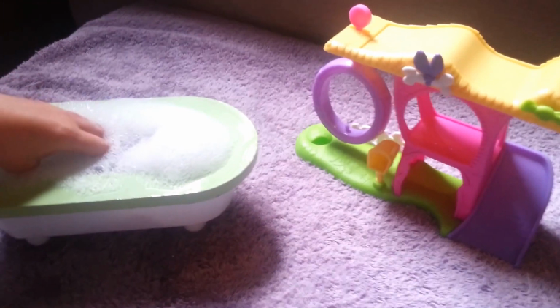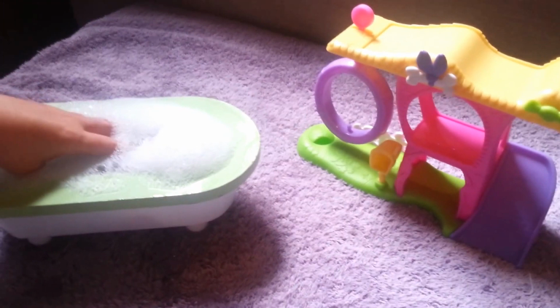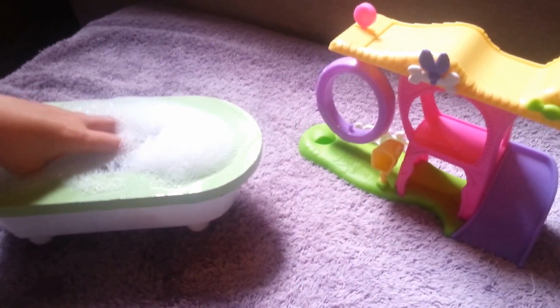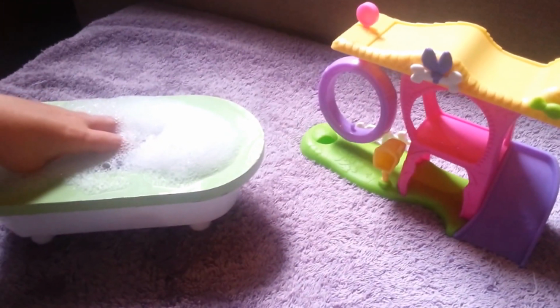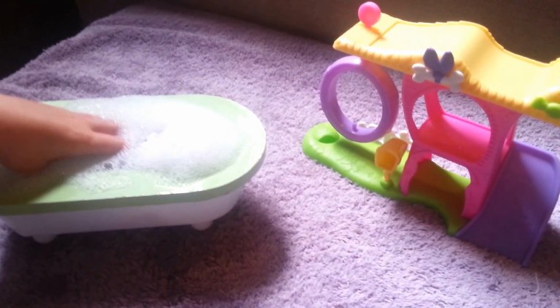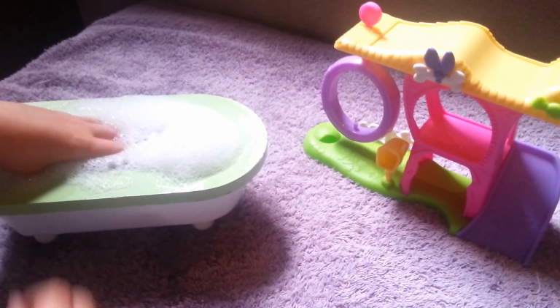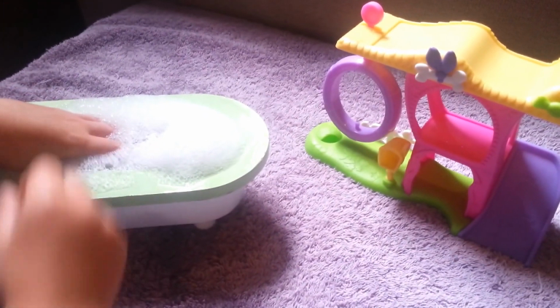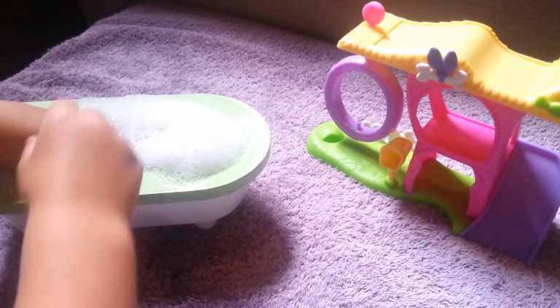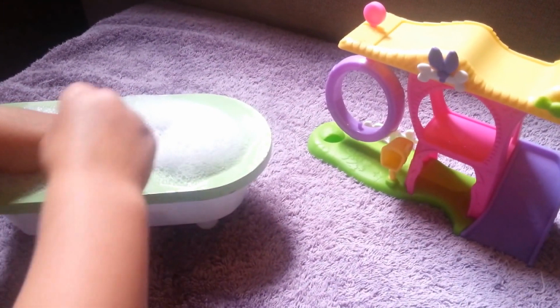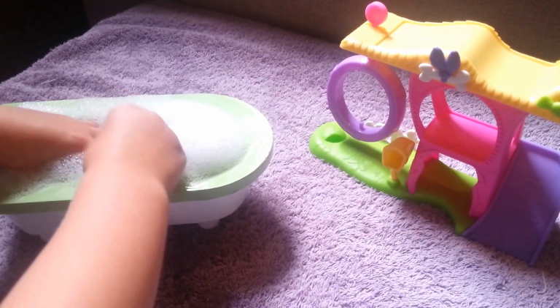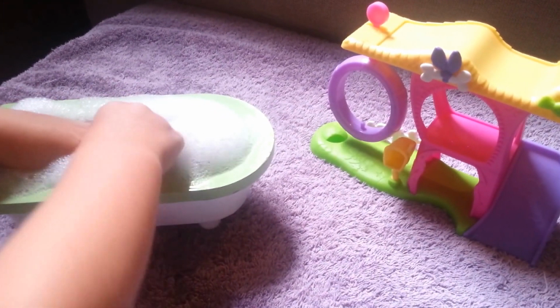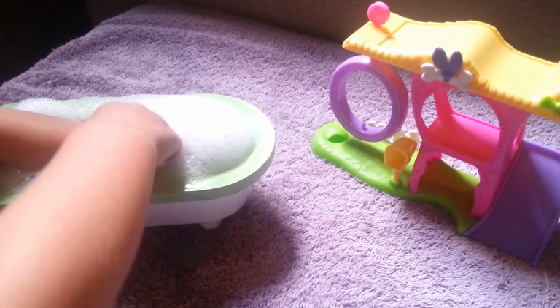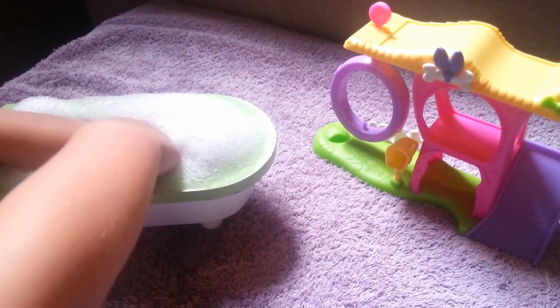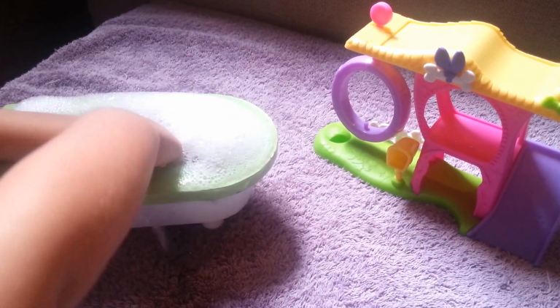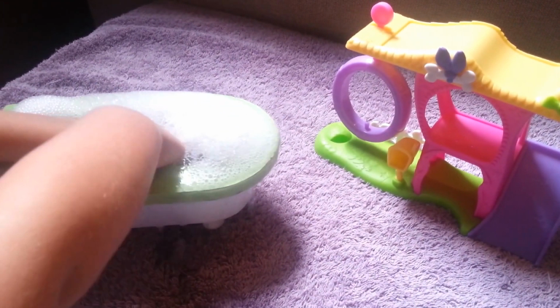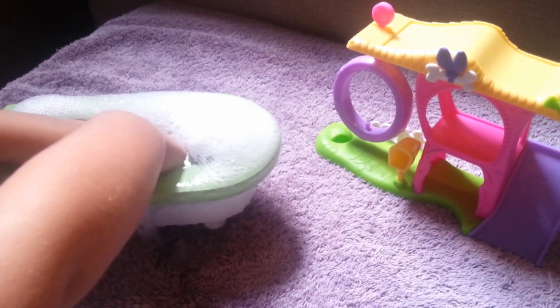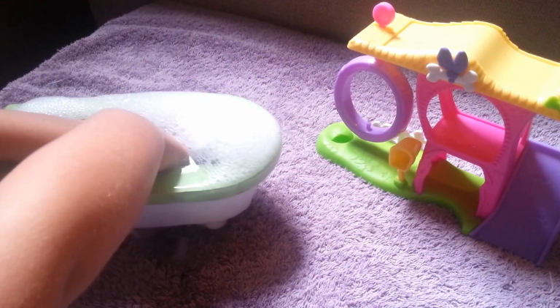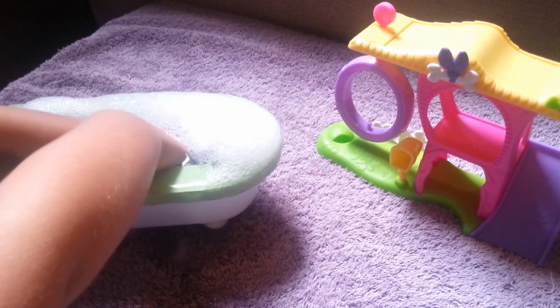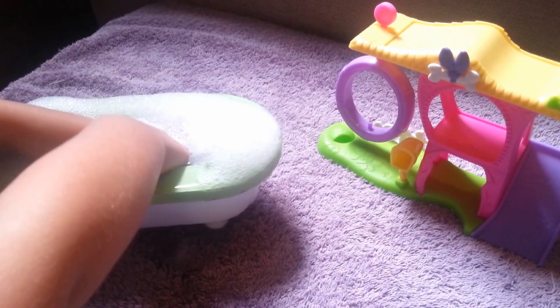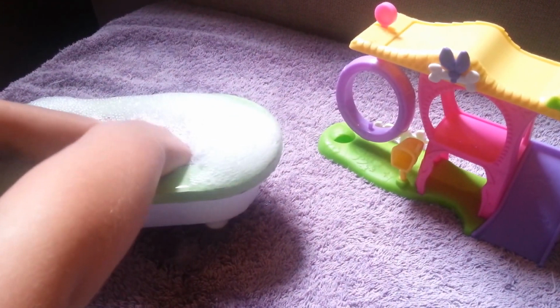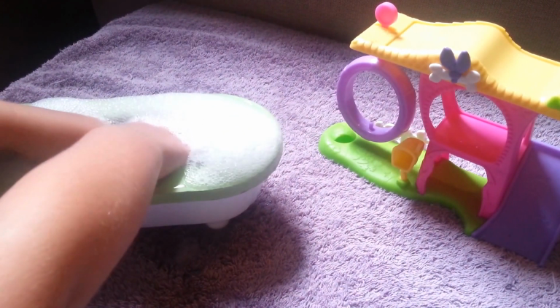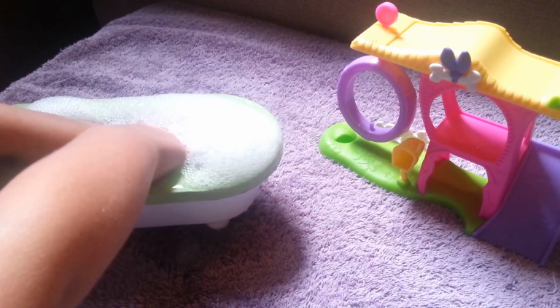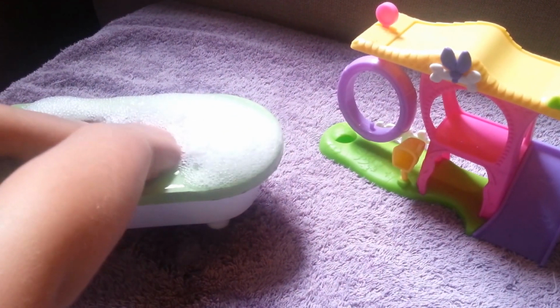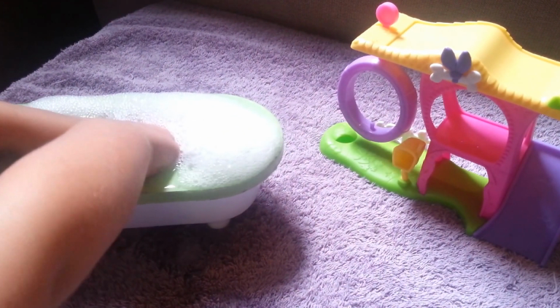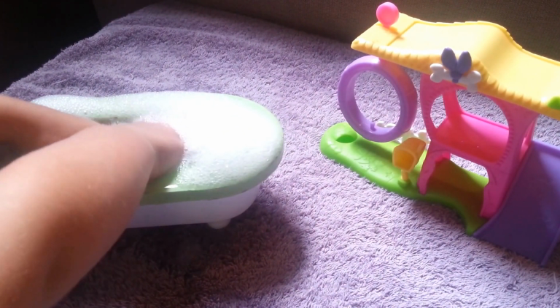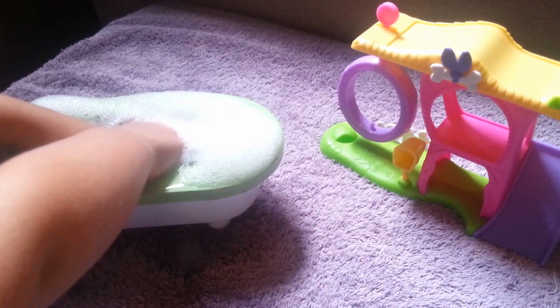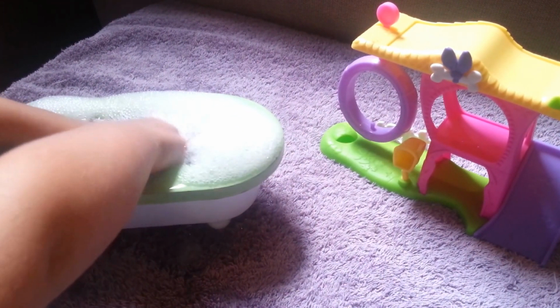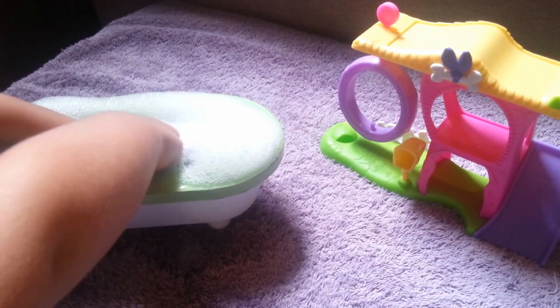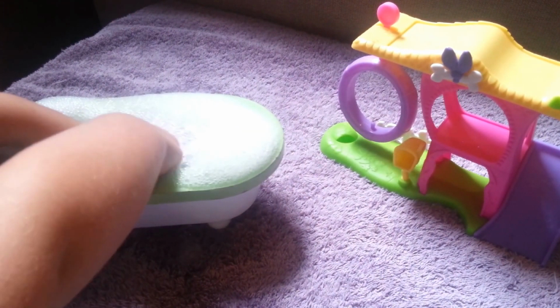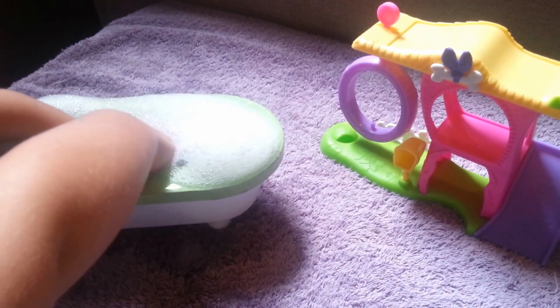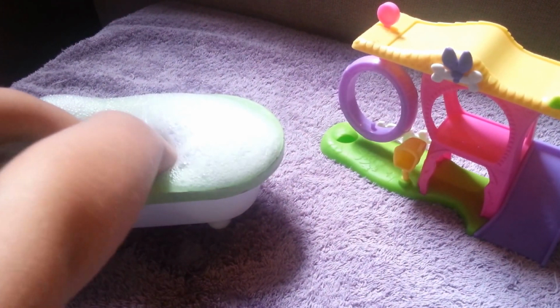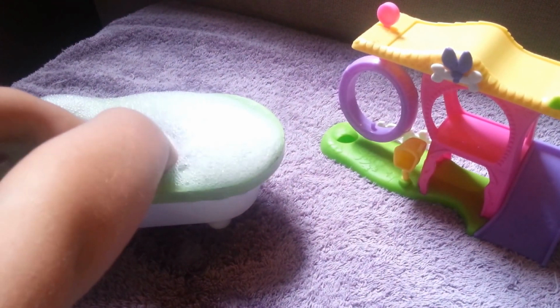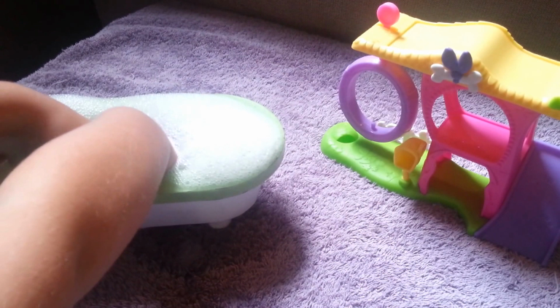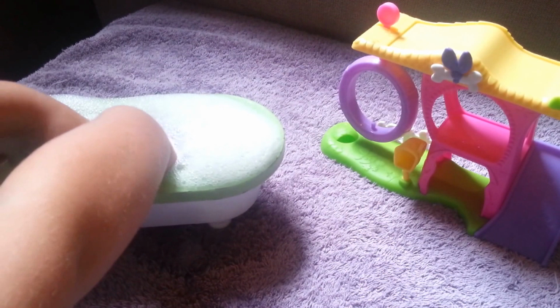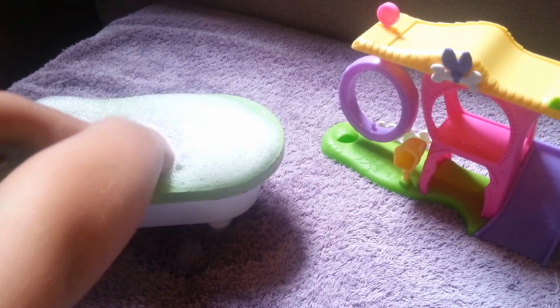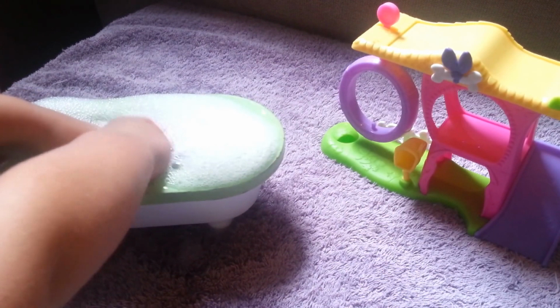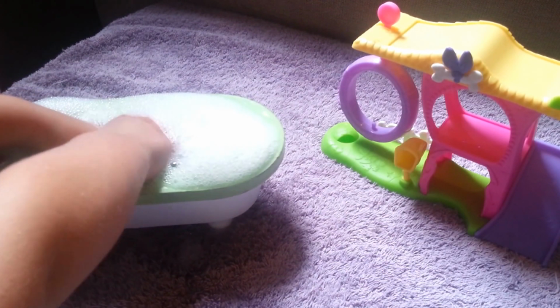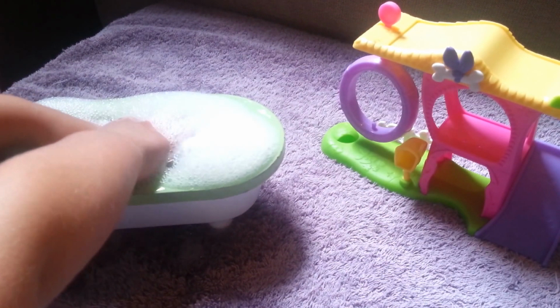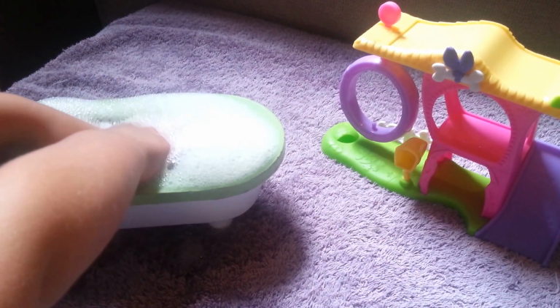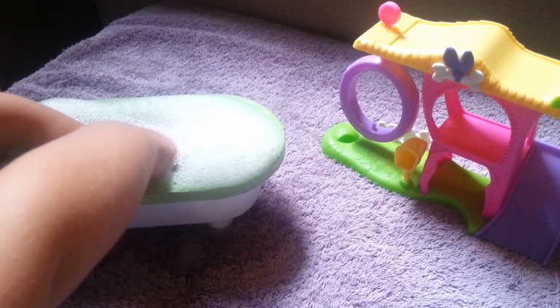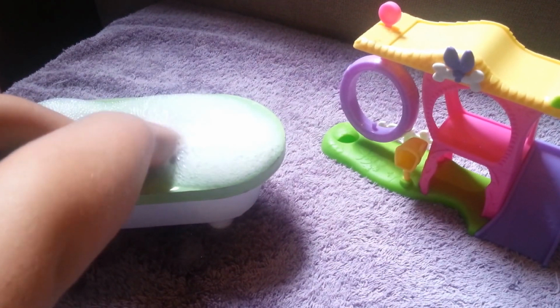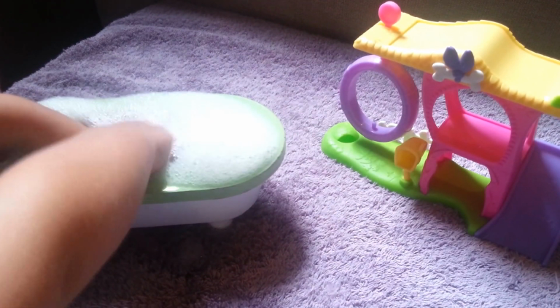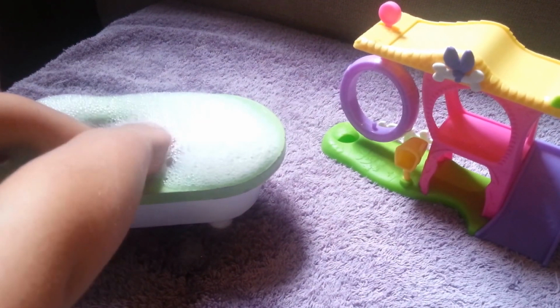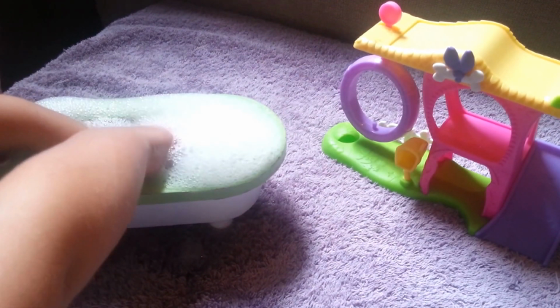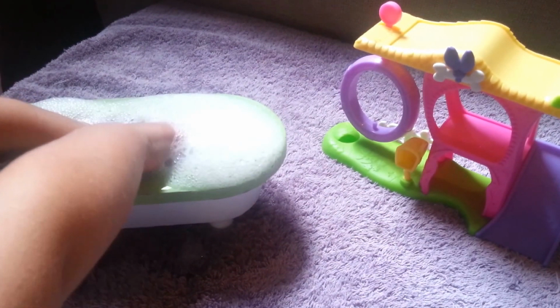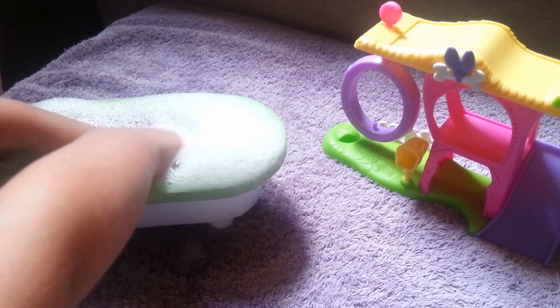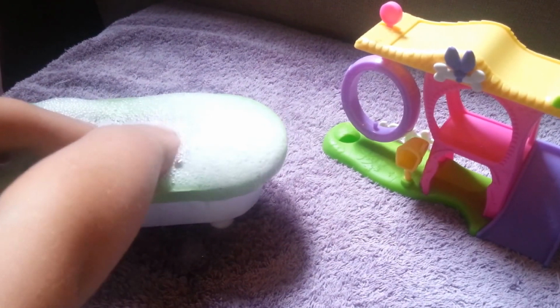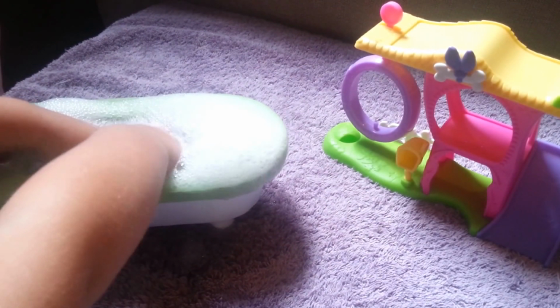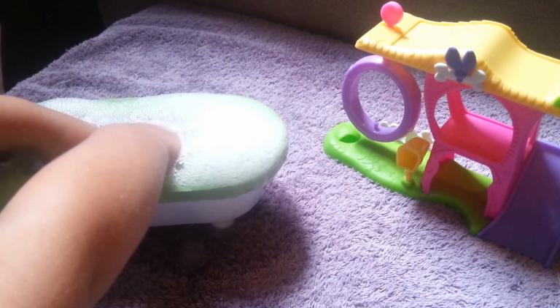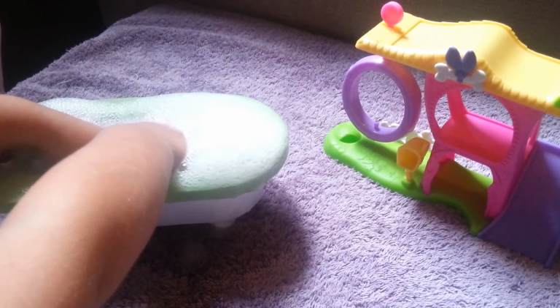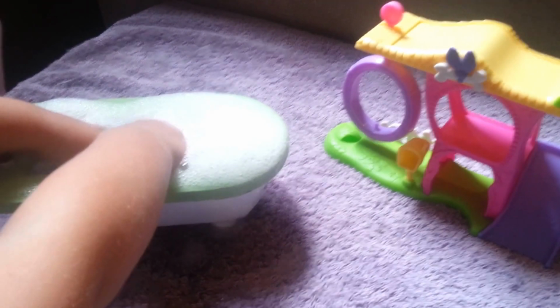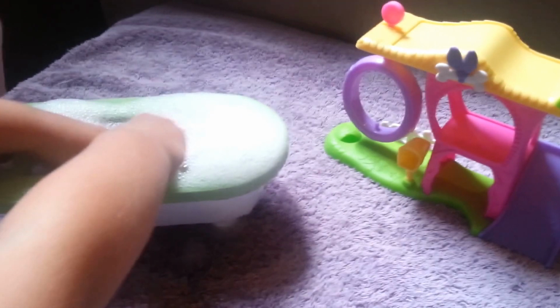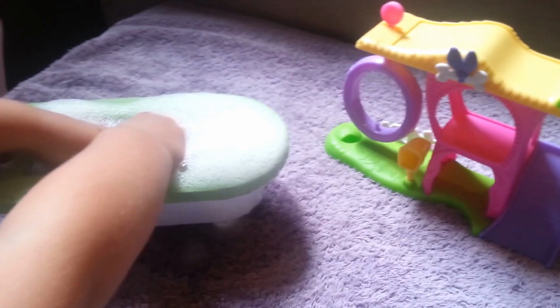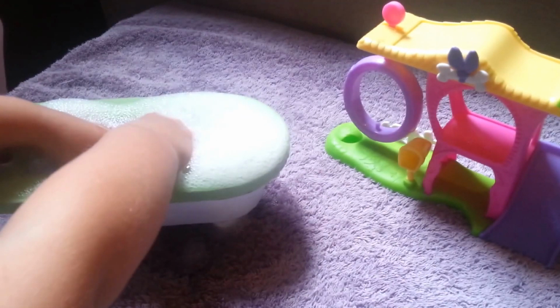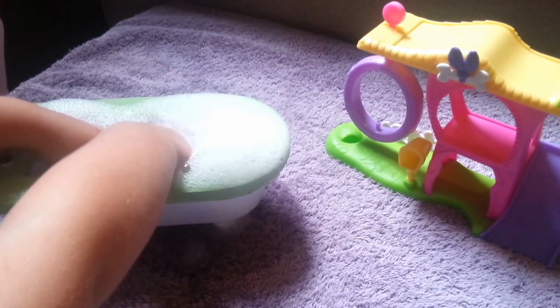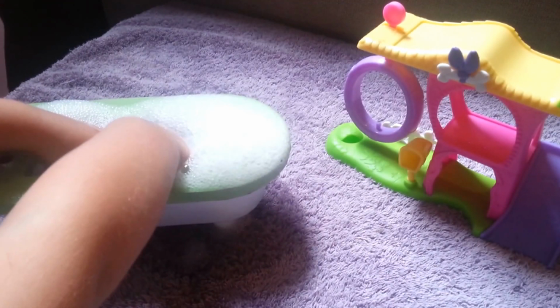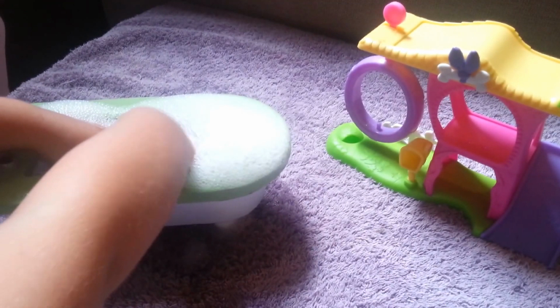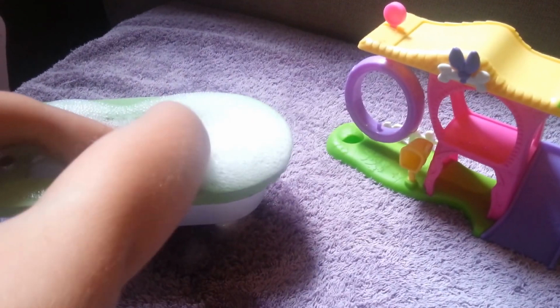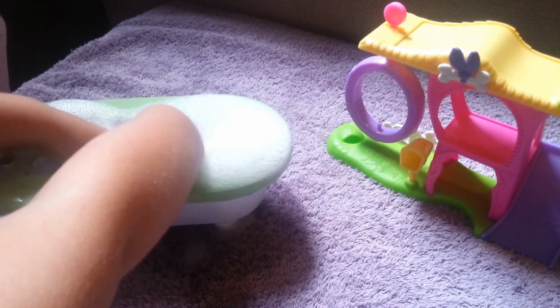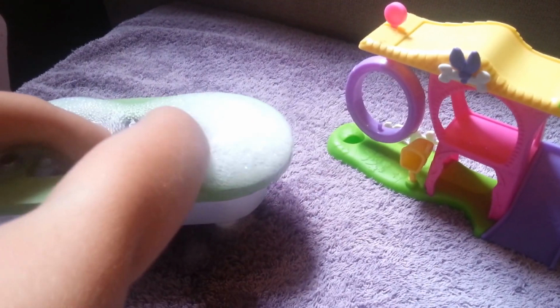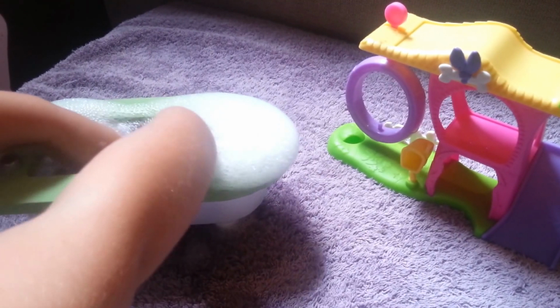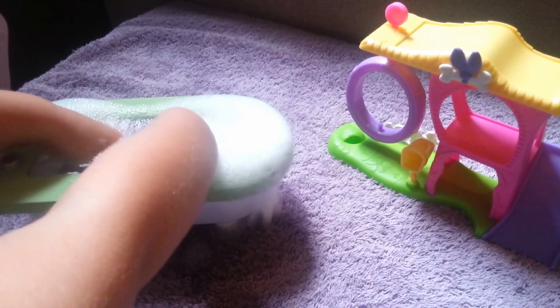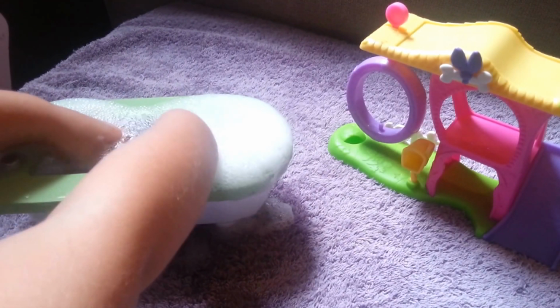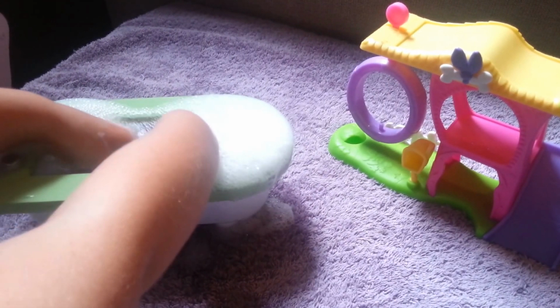Who's inside the tub? Scrub-a-dub-dub. Whoa, it's overflowing. Scrub-a-dub-dub.